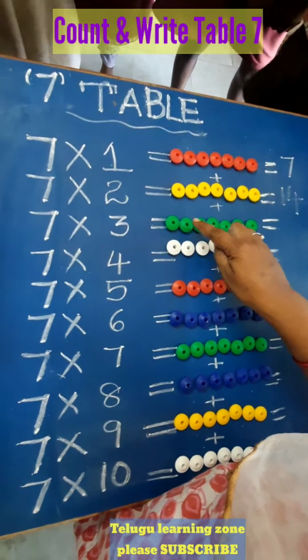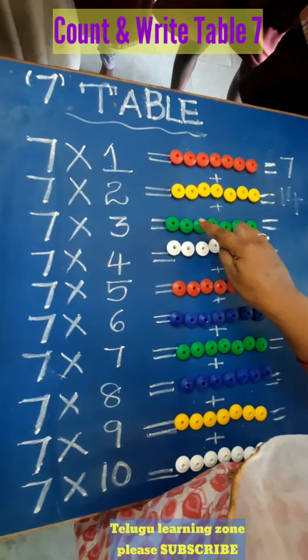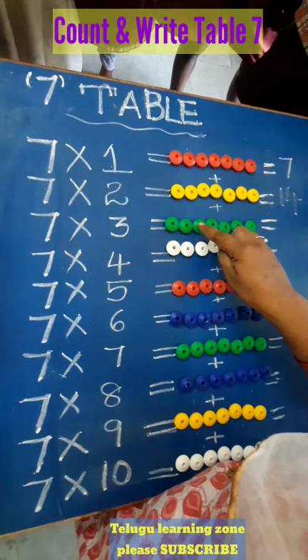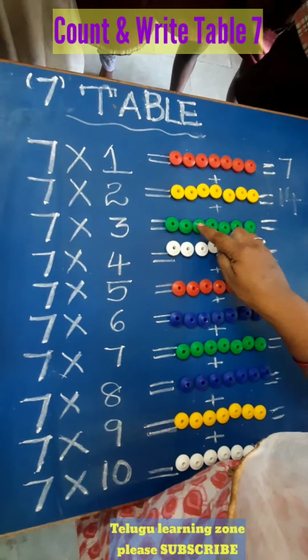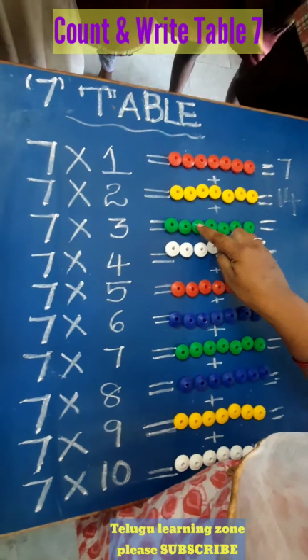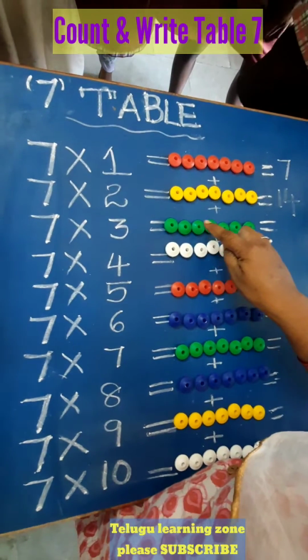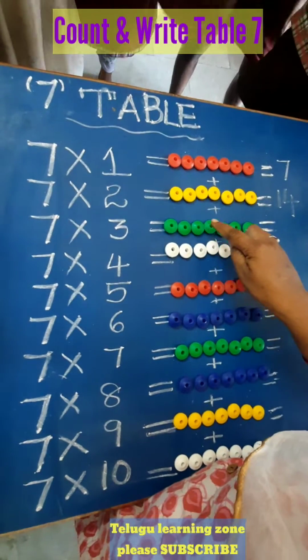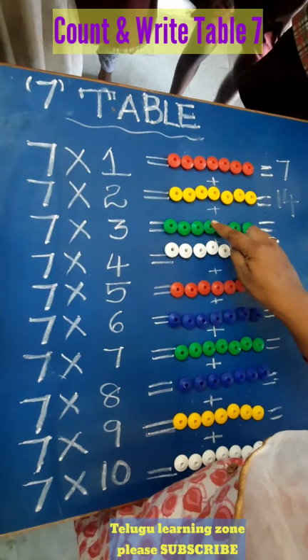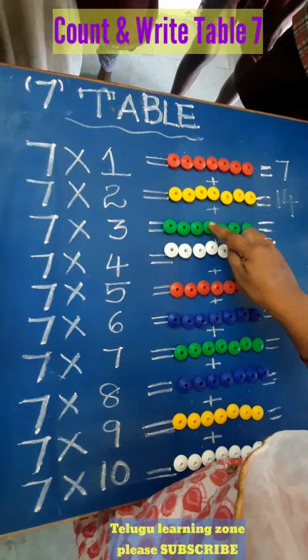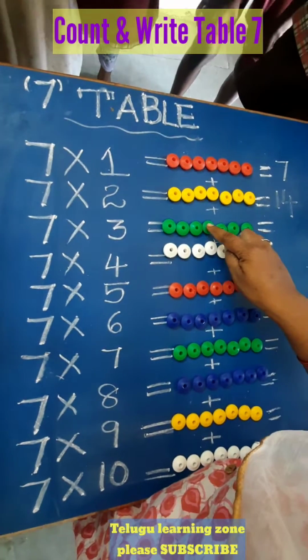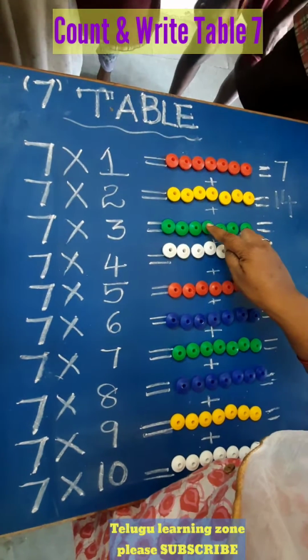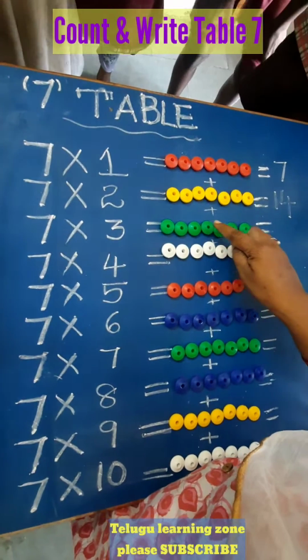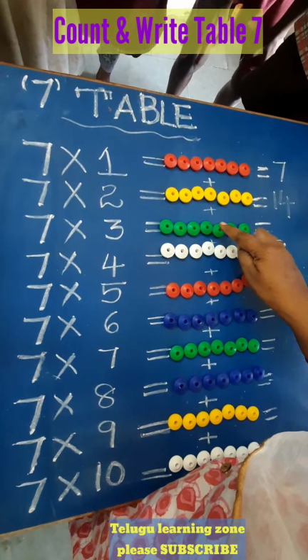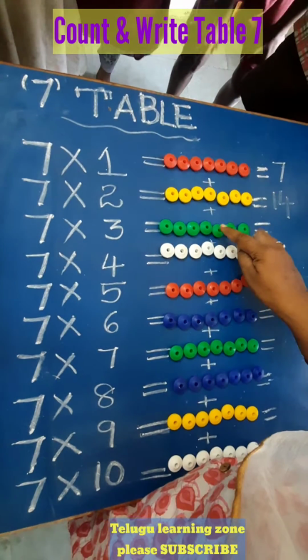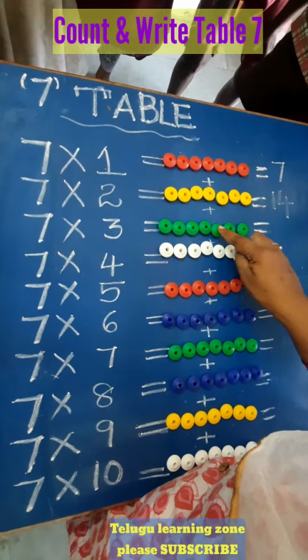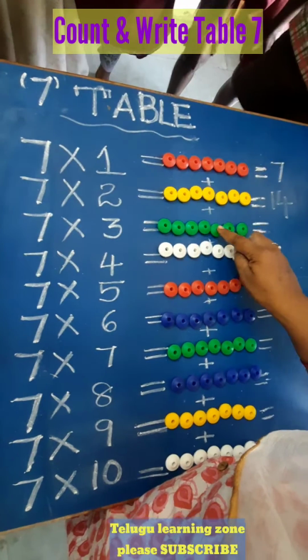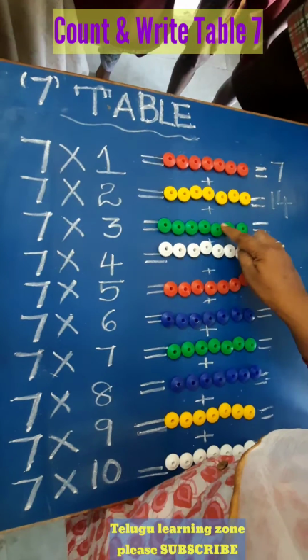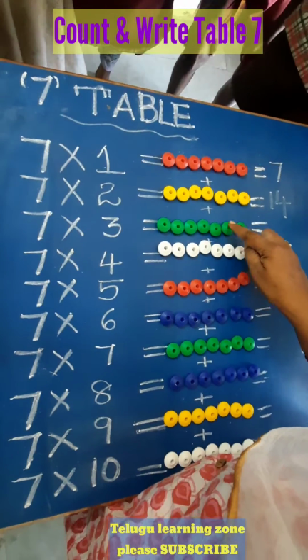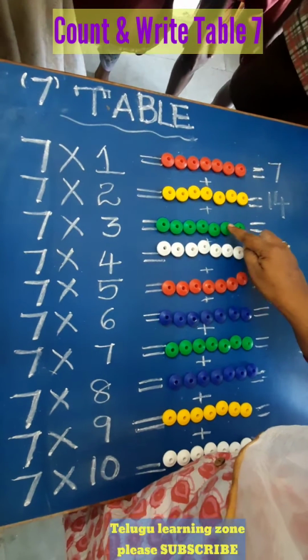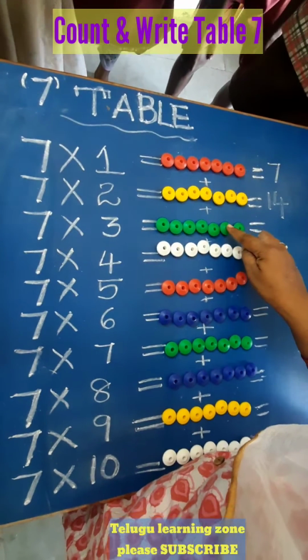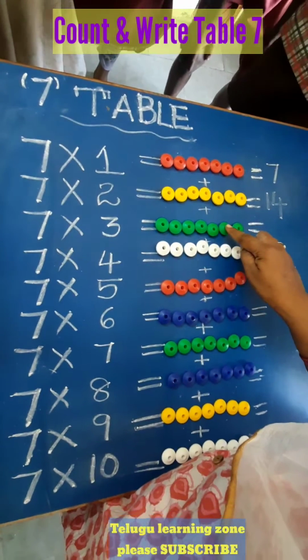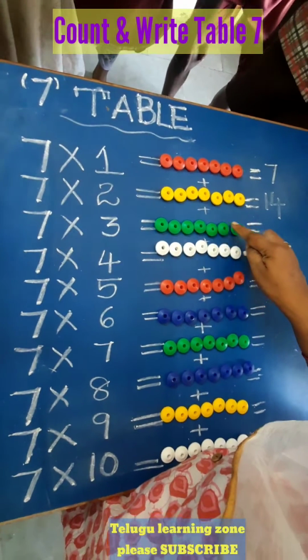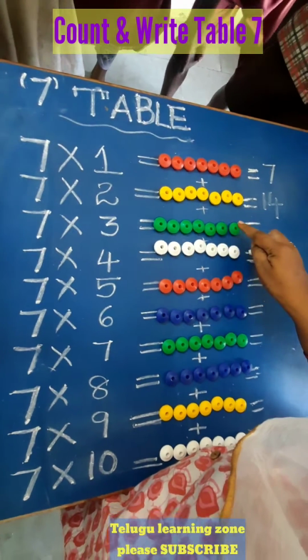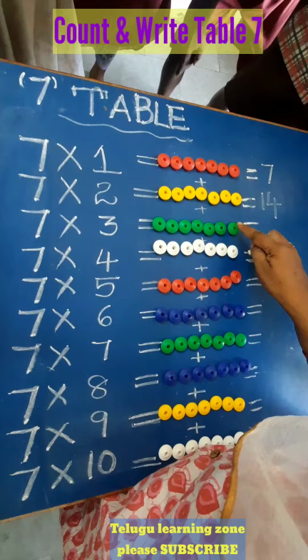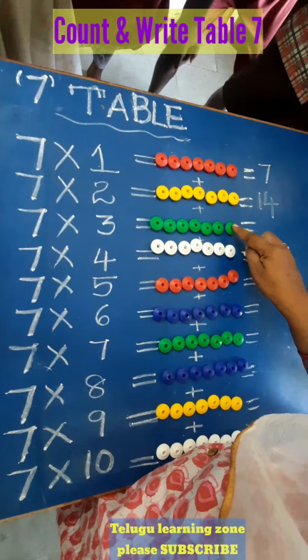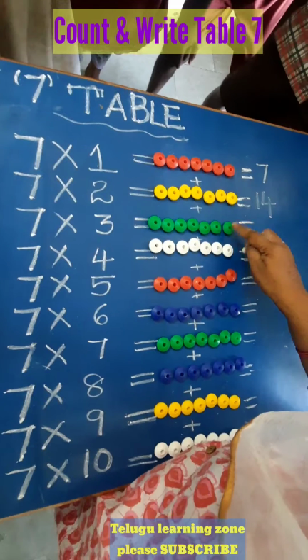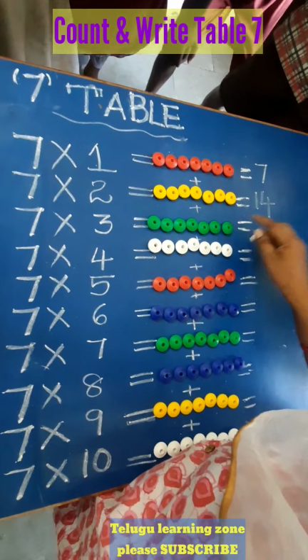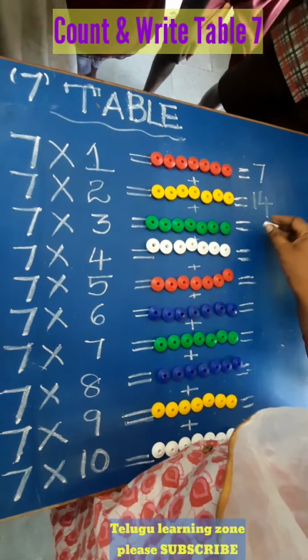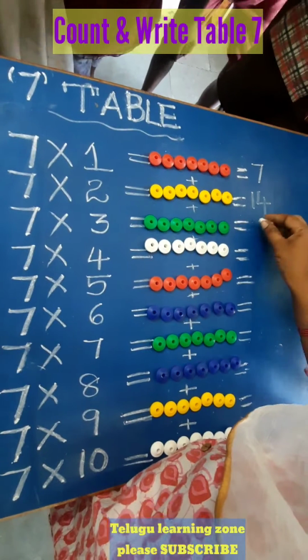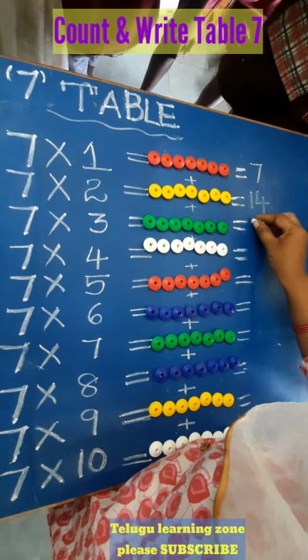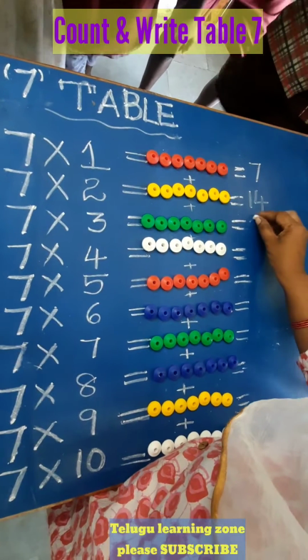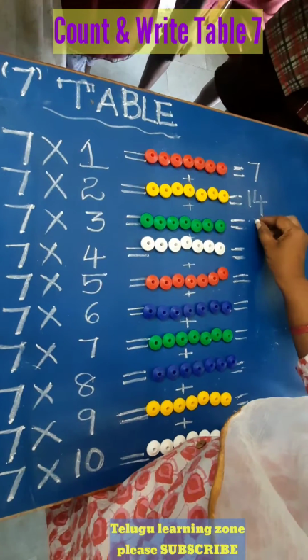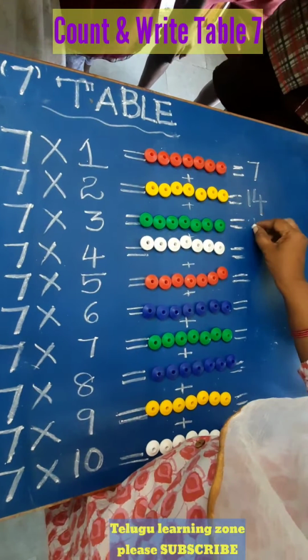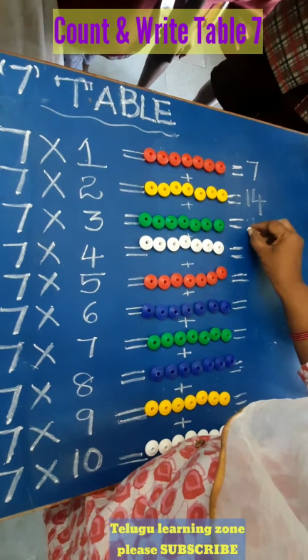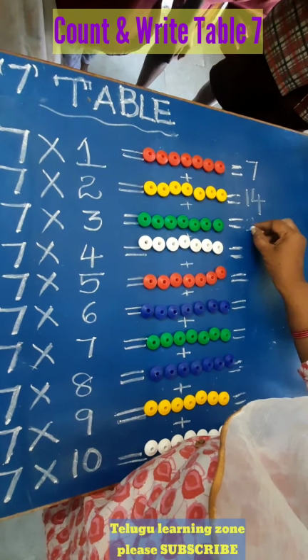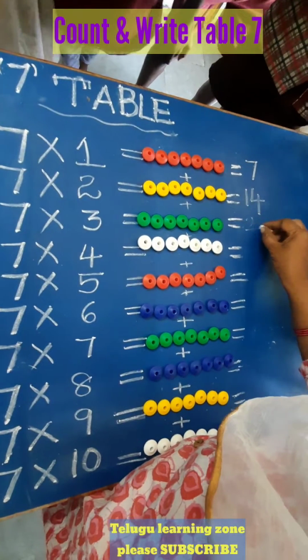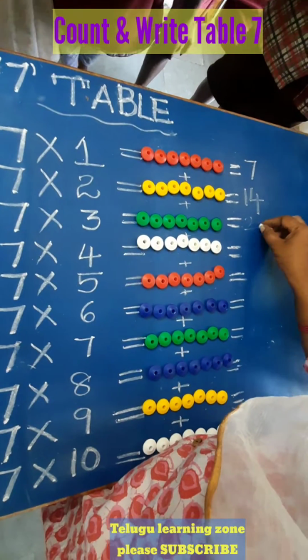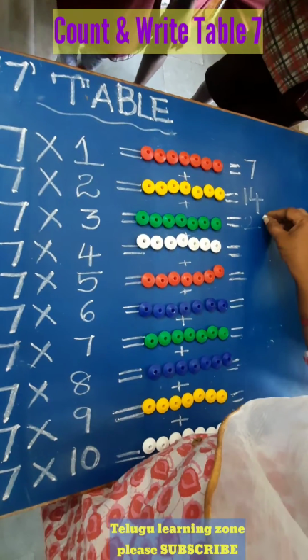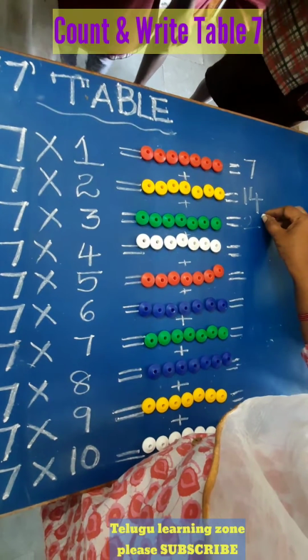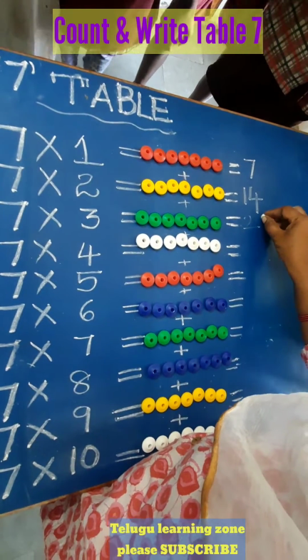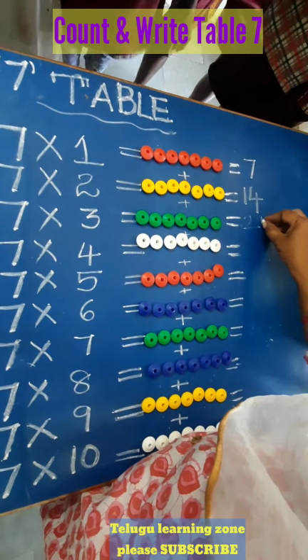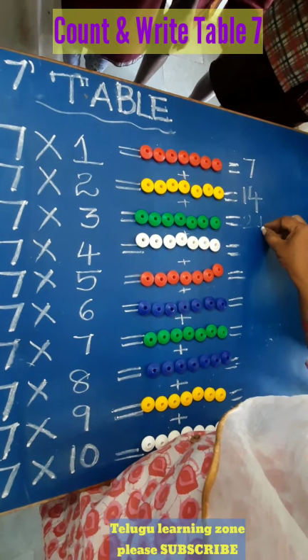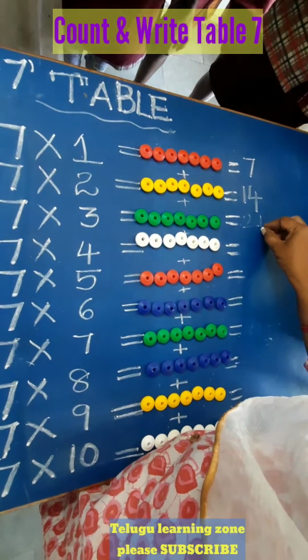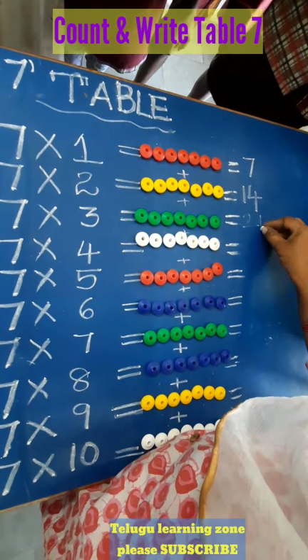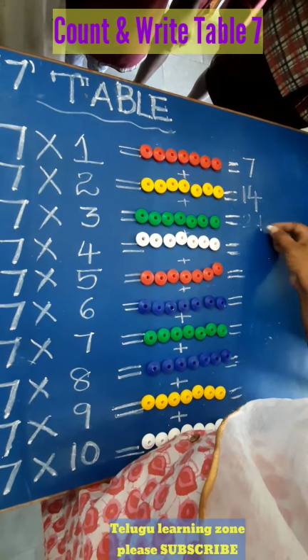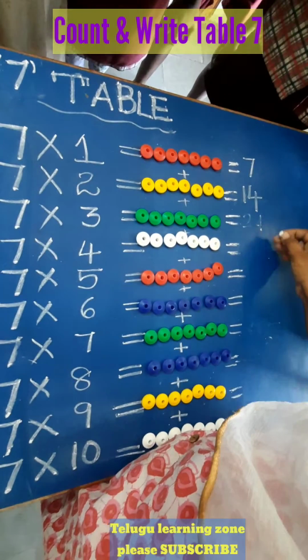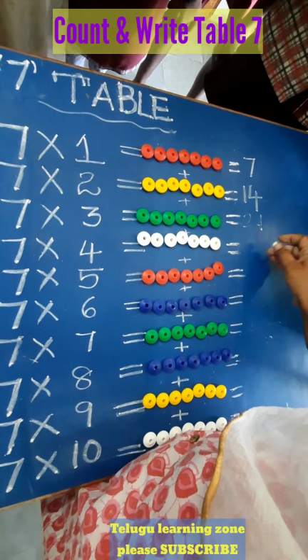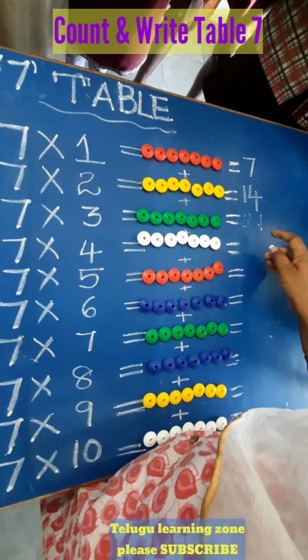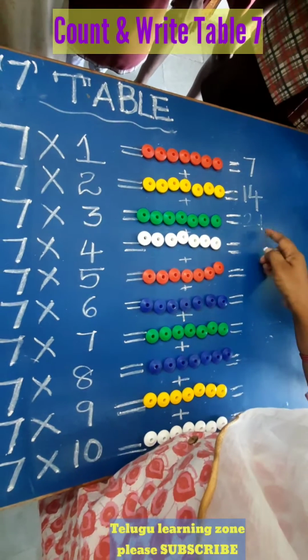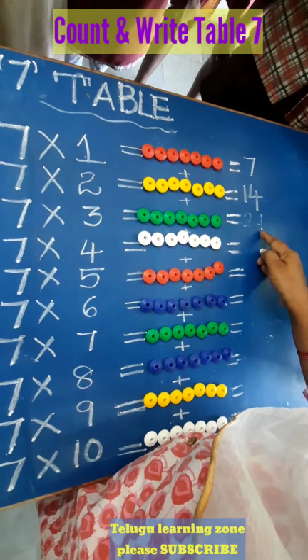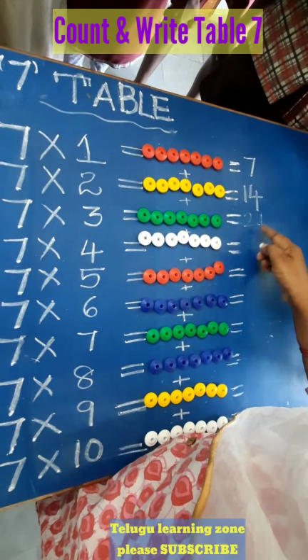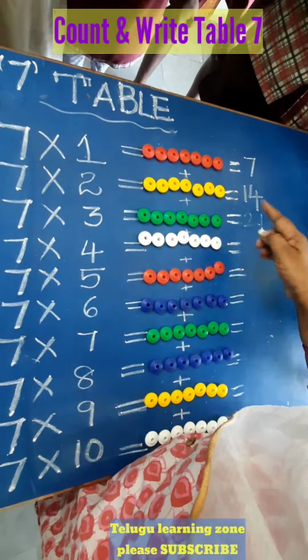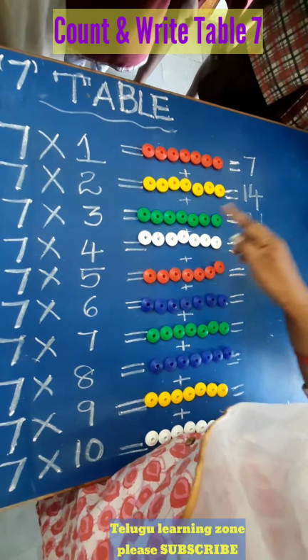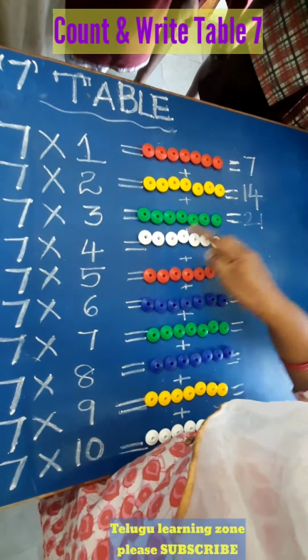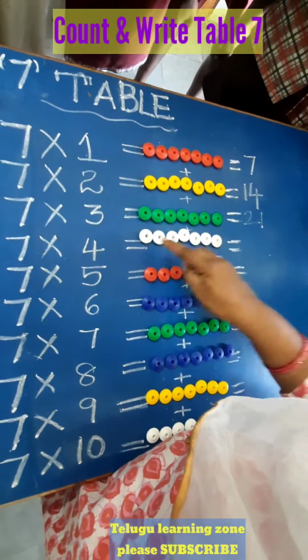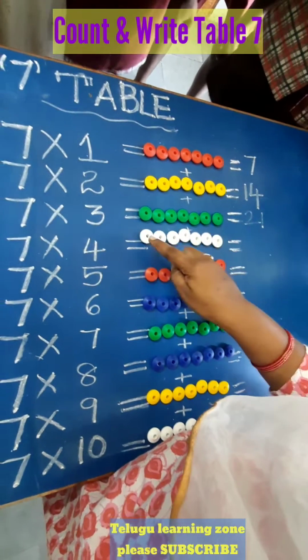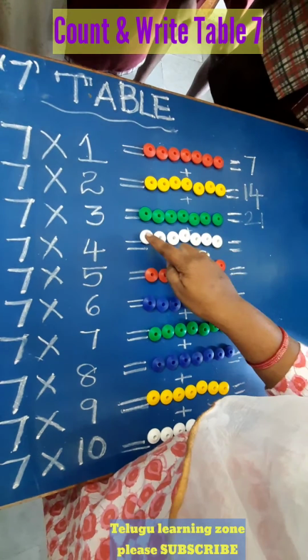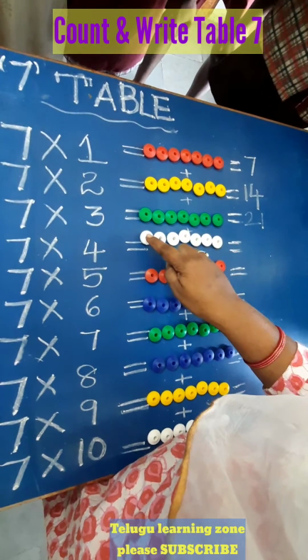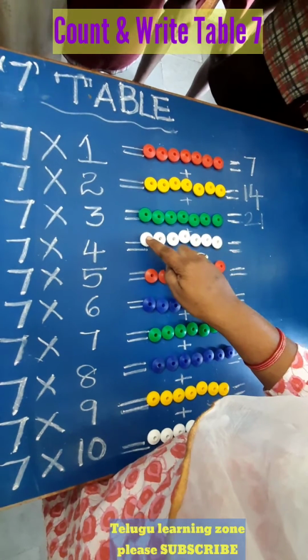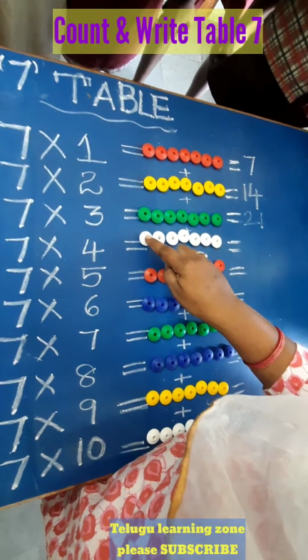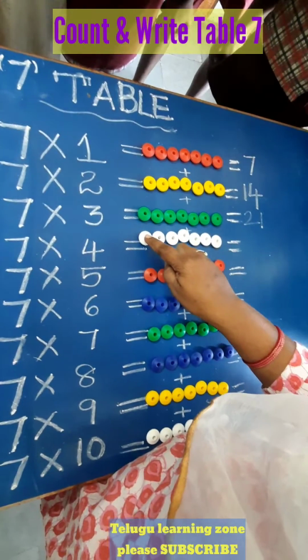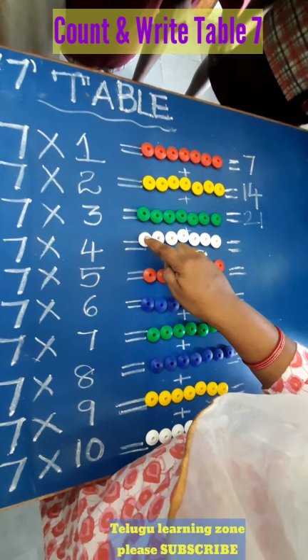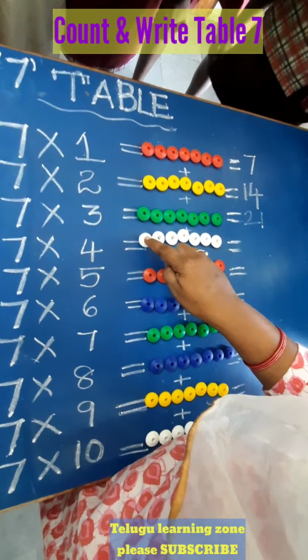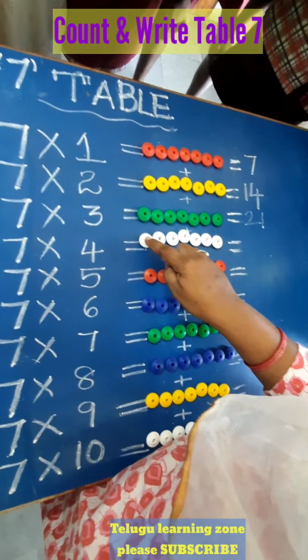16, 17, 18, 19, 20, 21. 7 threes are 21. After 21, count: 22,